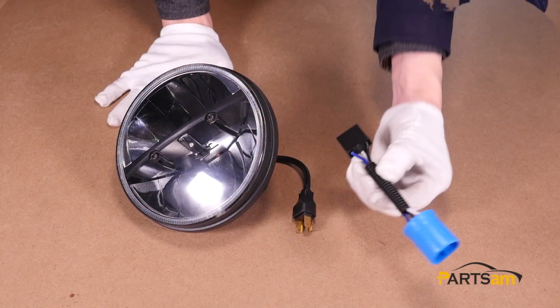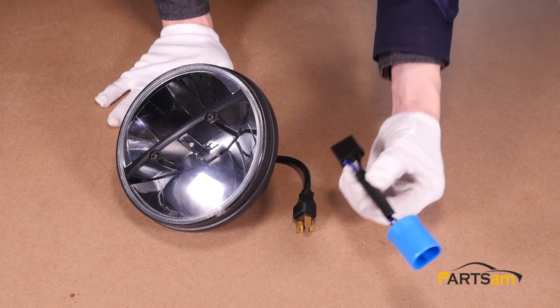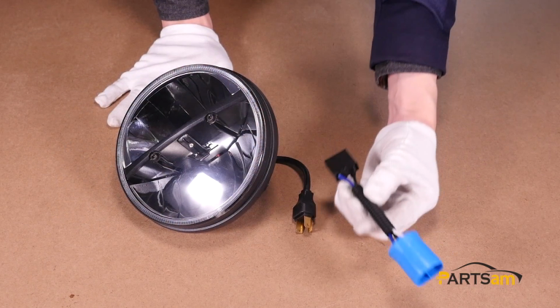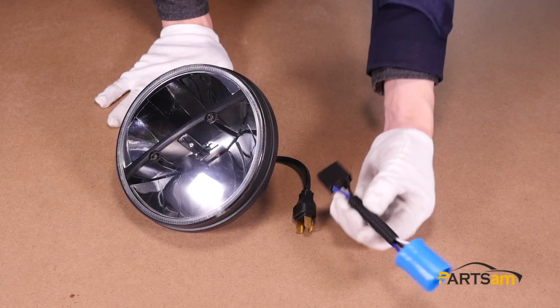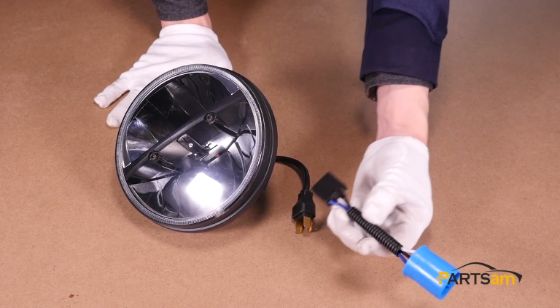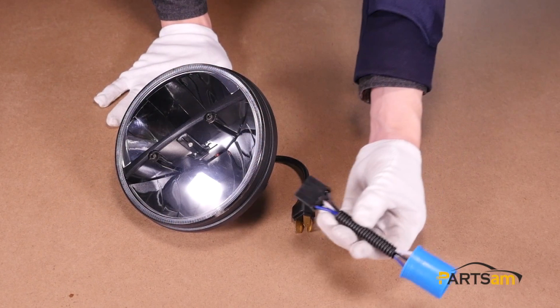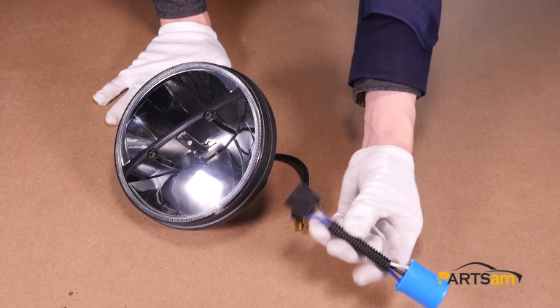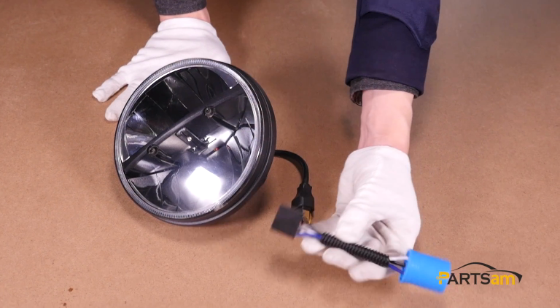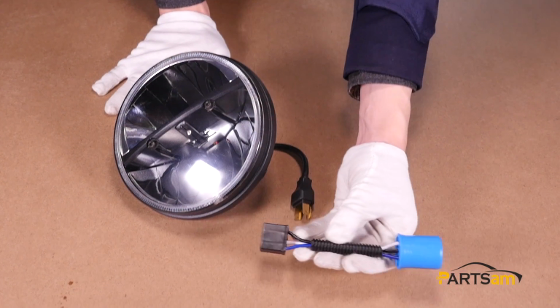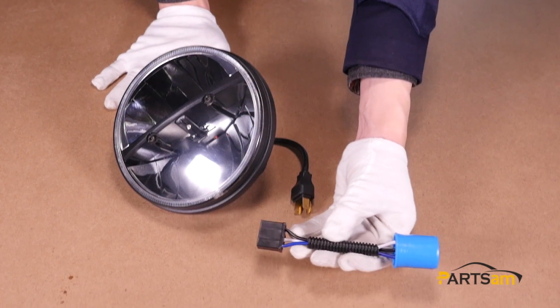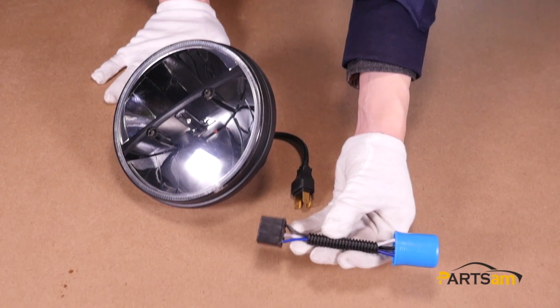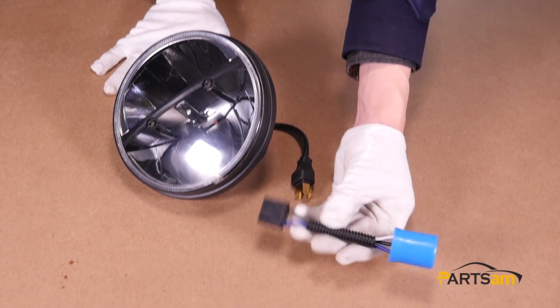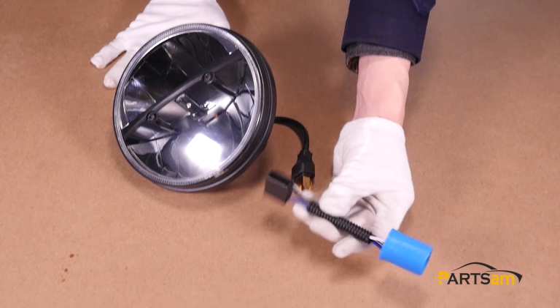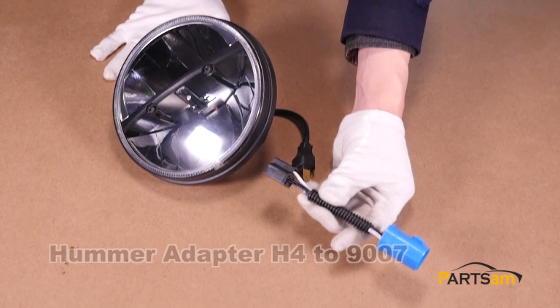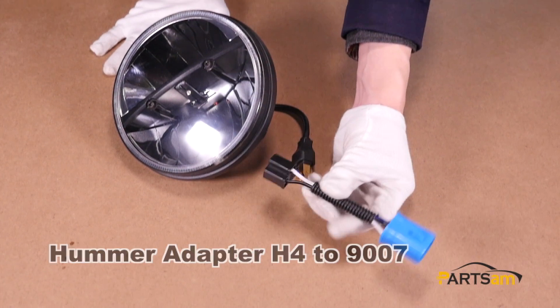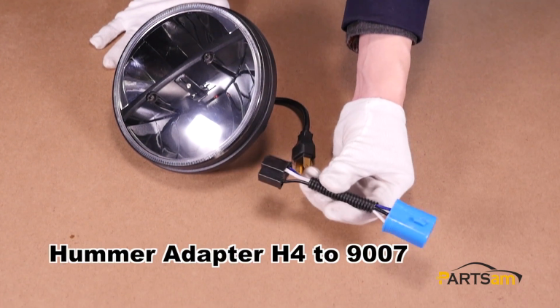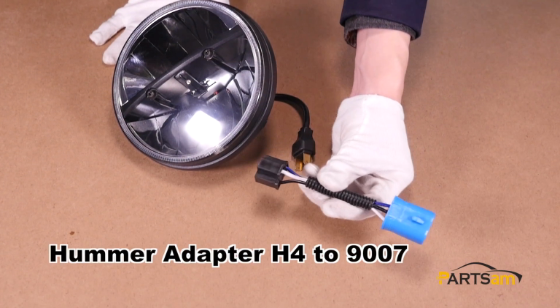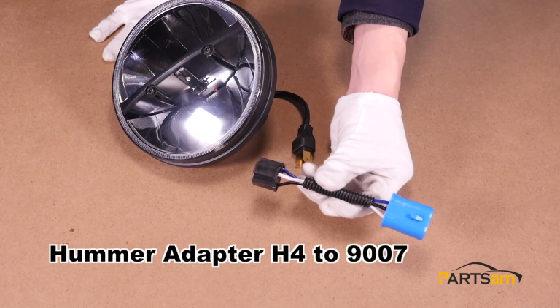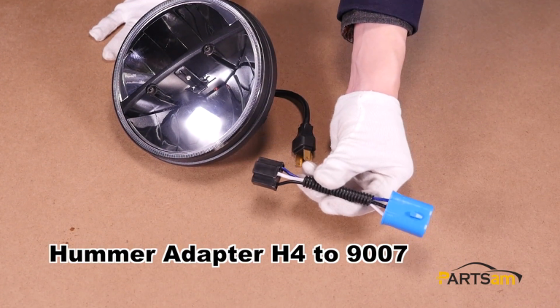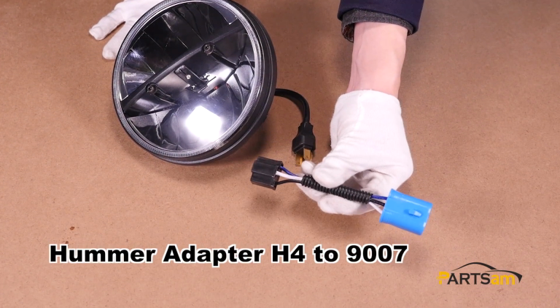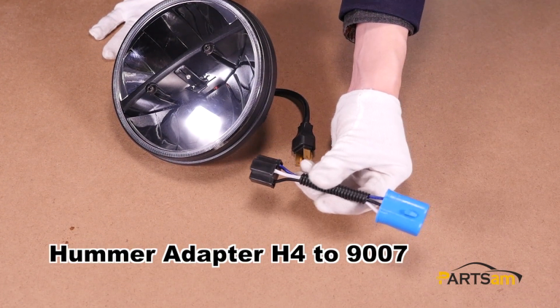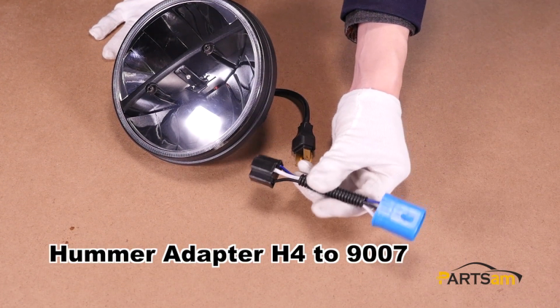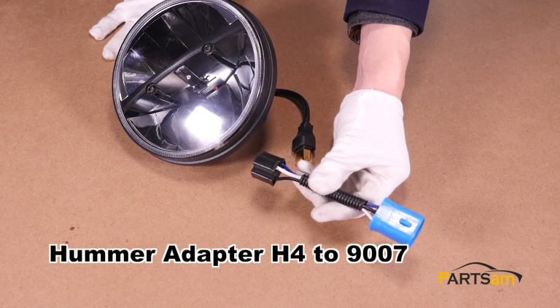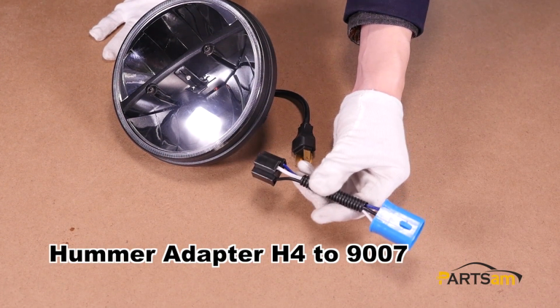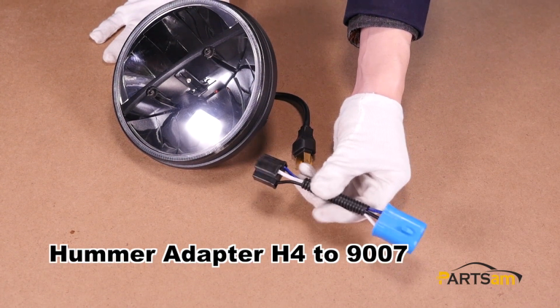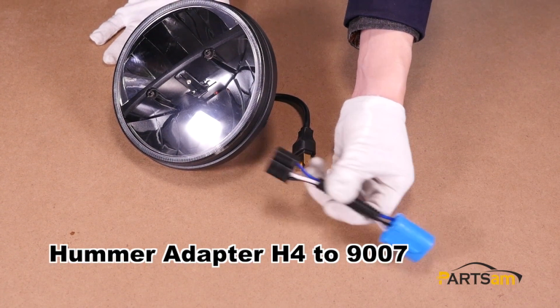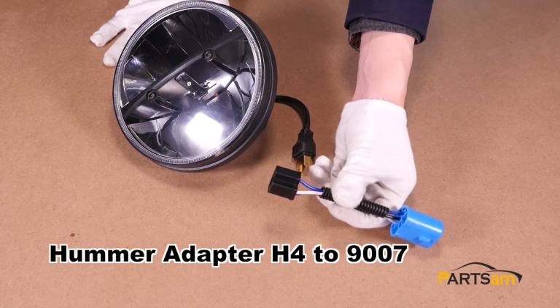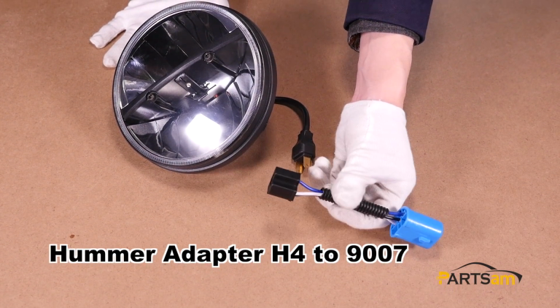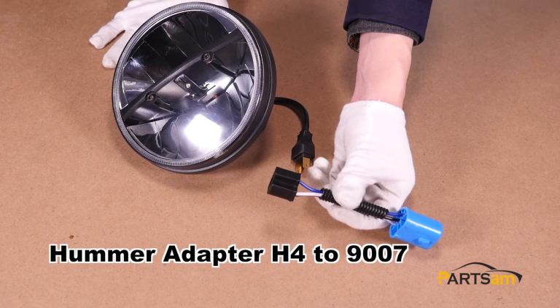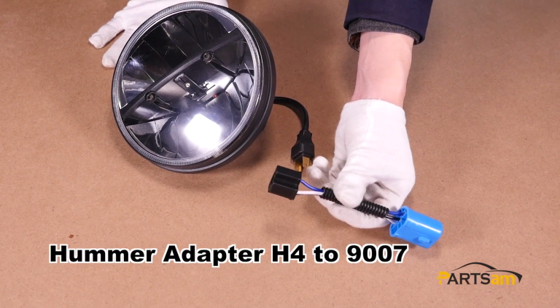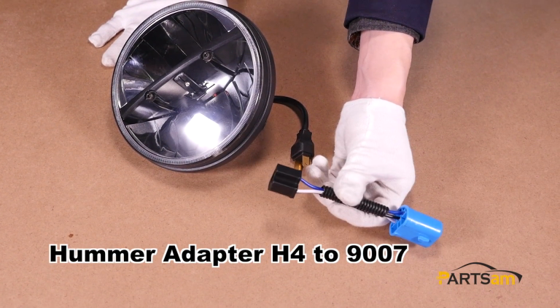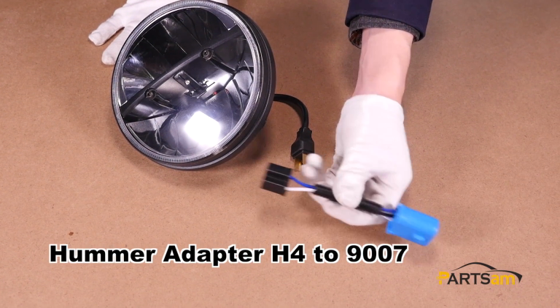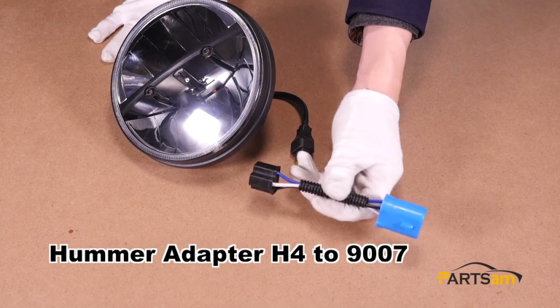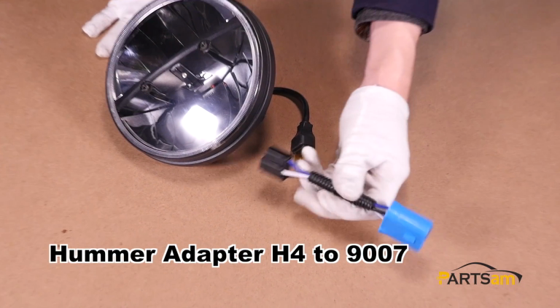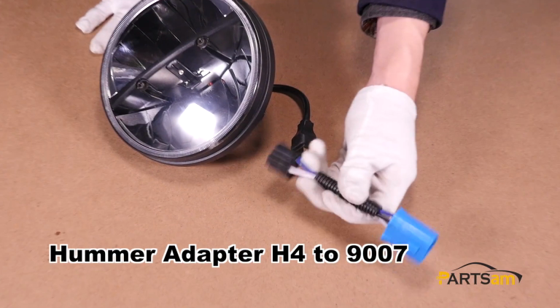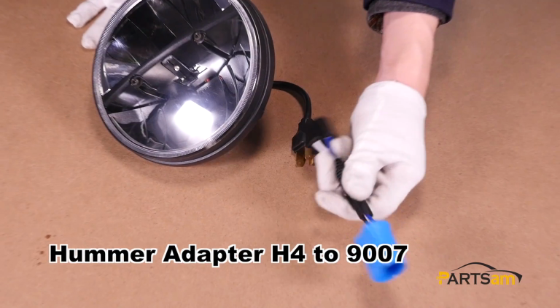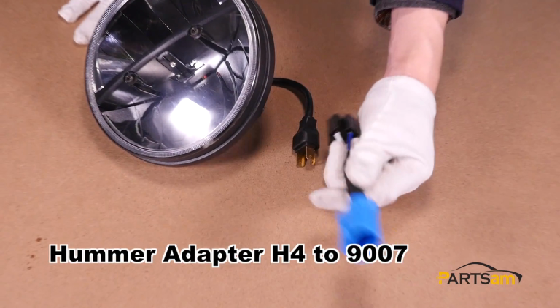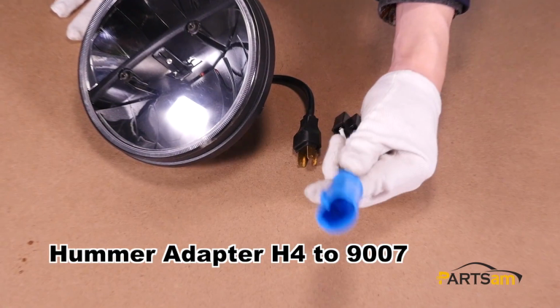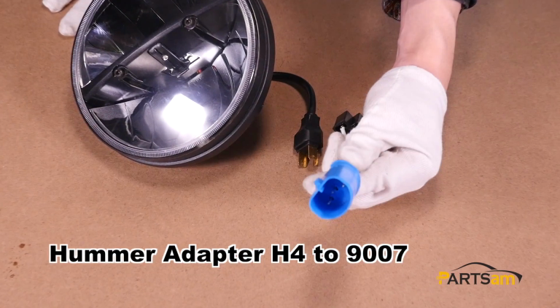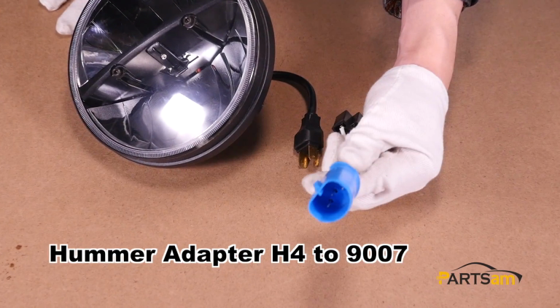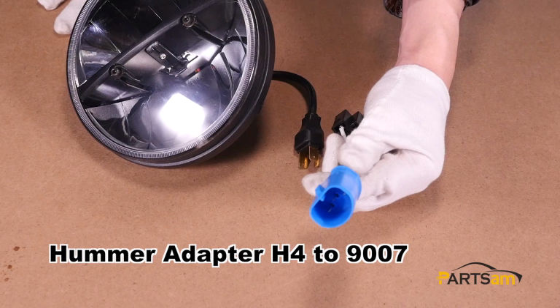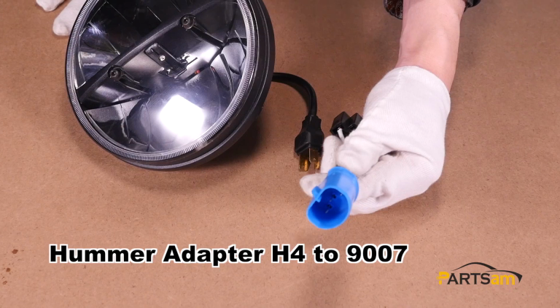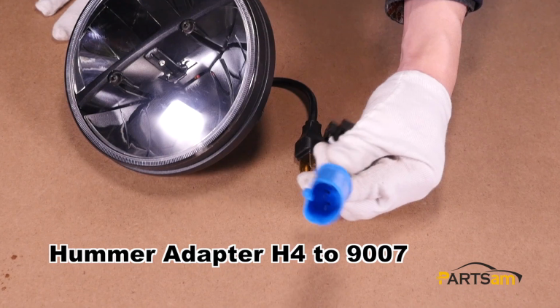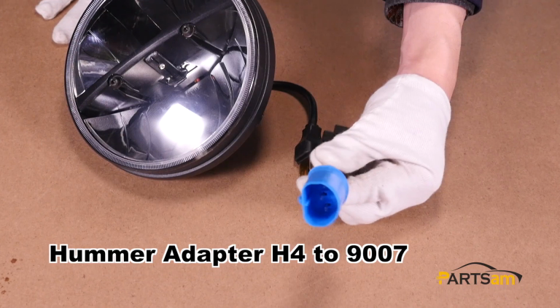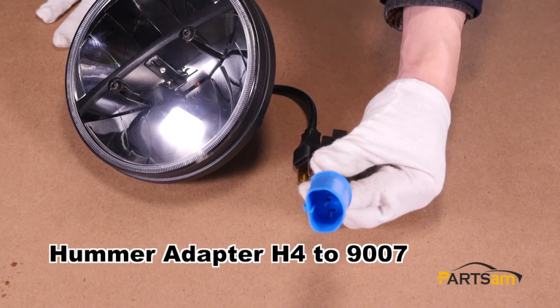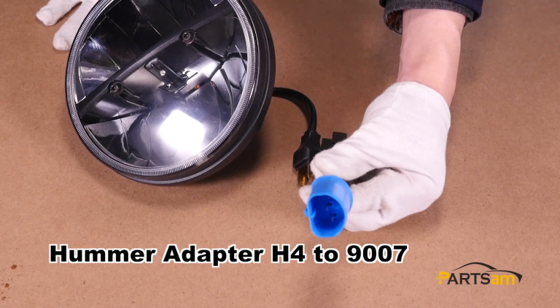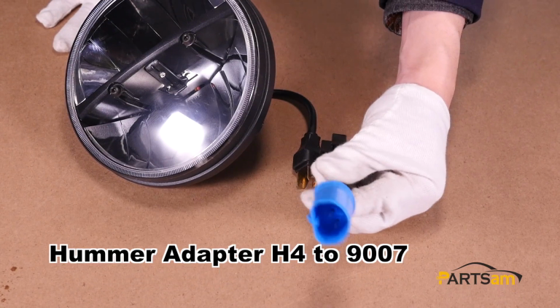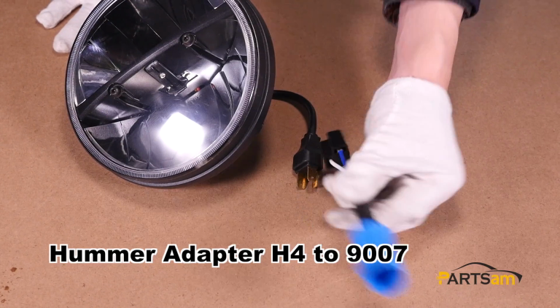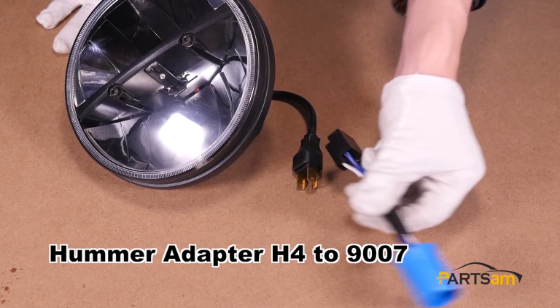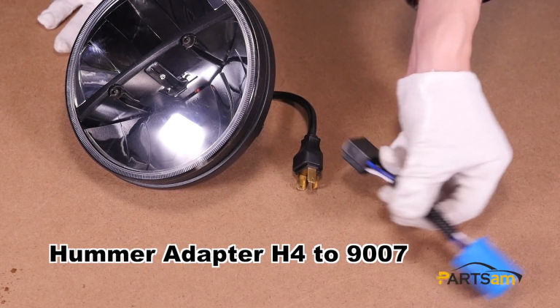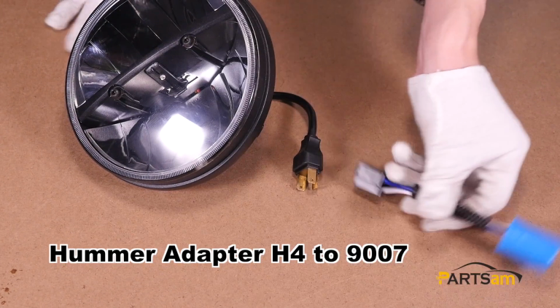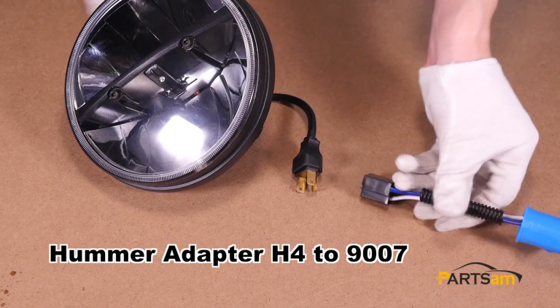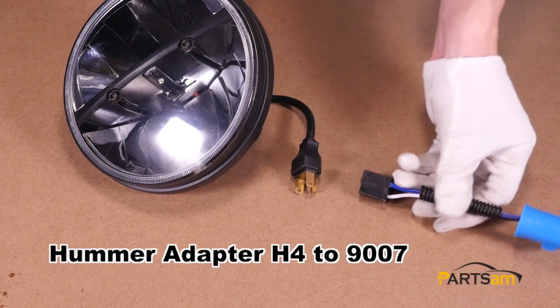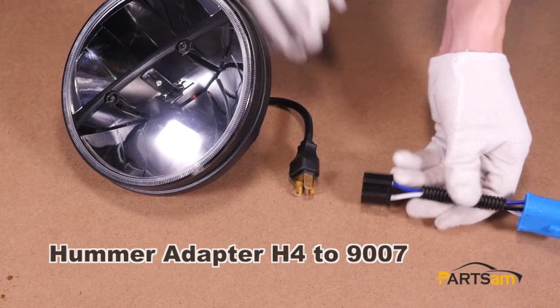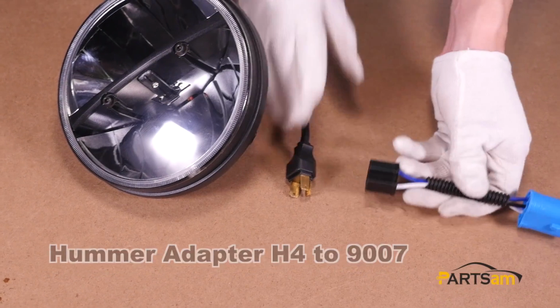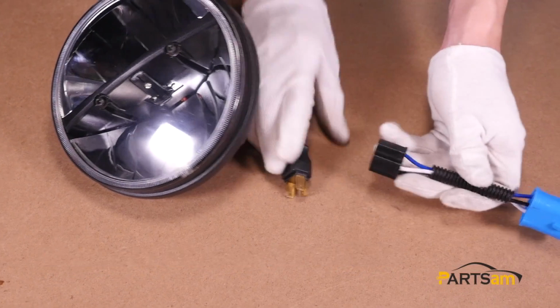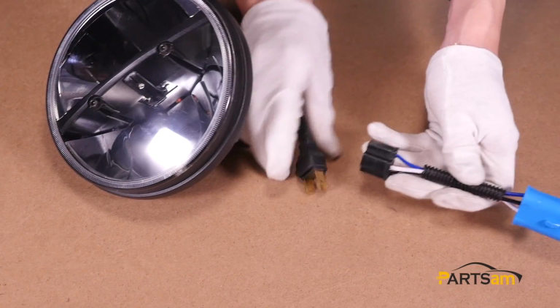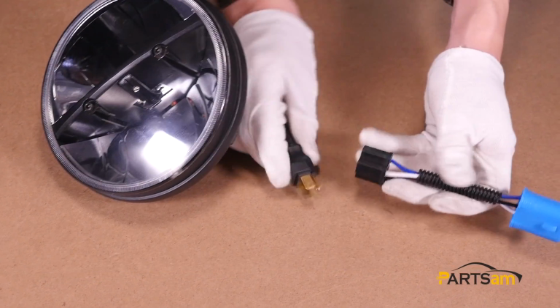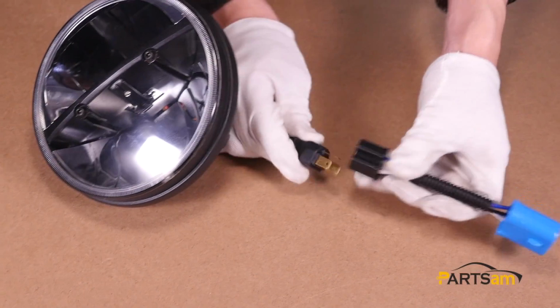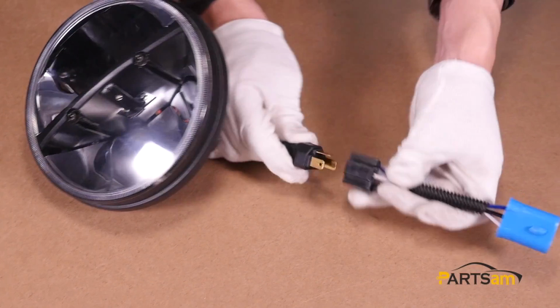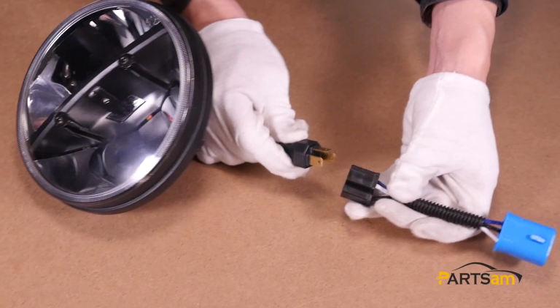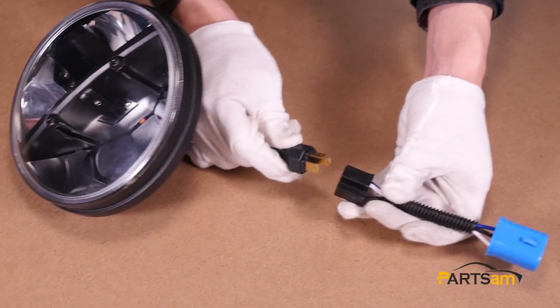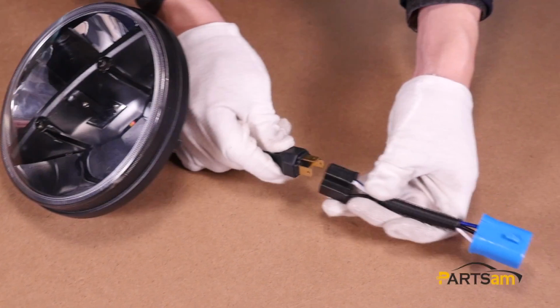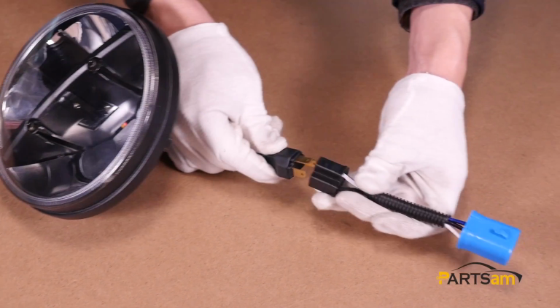If your car is a Hummer, you need to get another one — the H4 29007 transferring line.